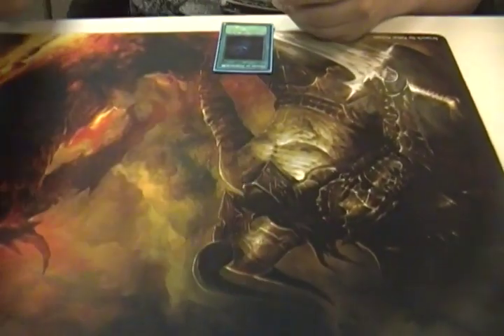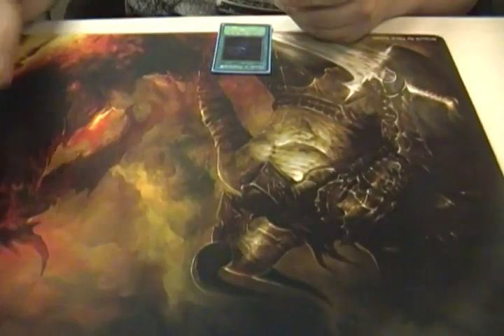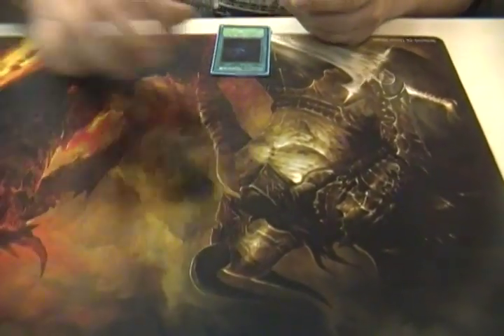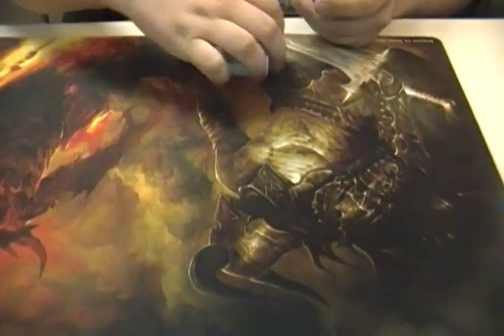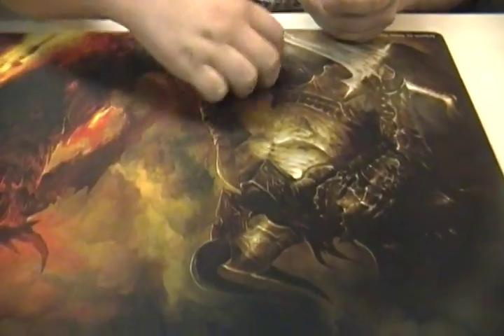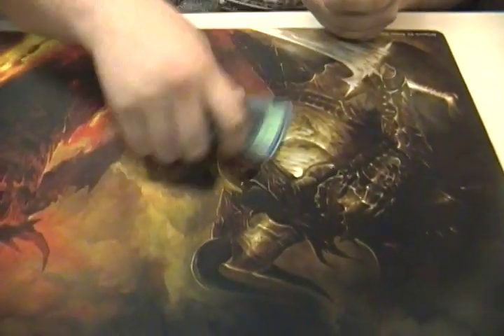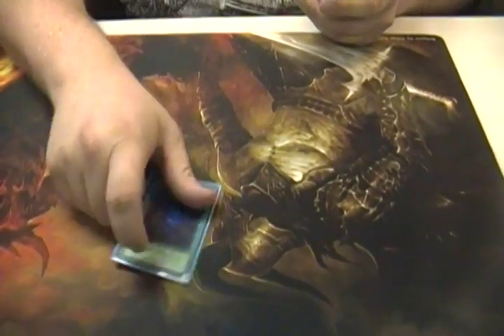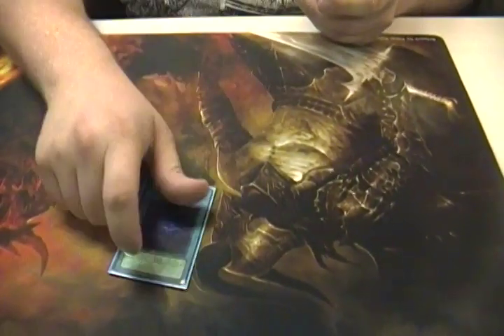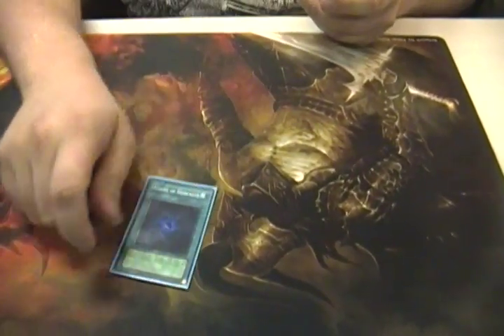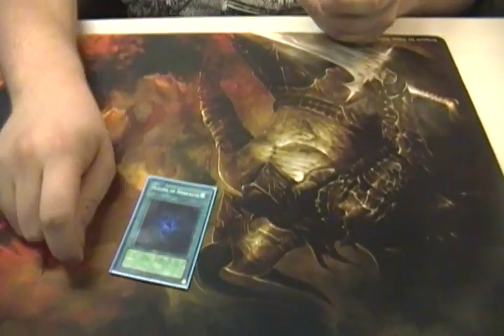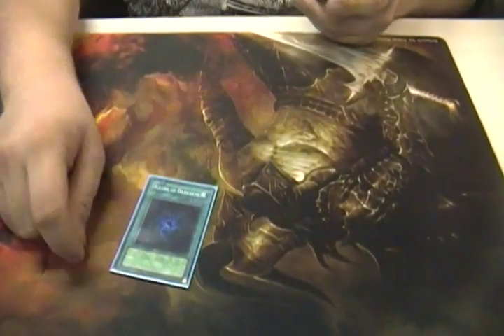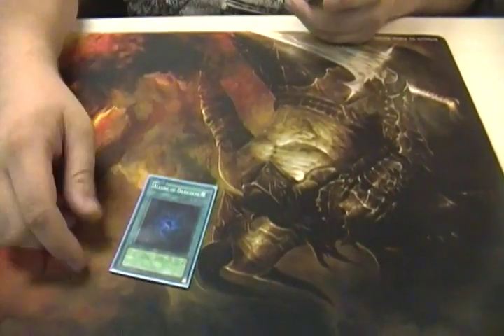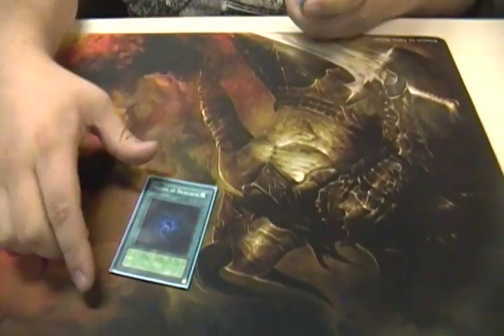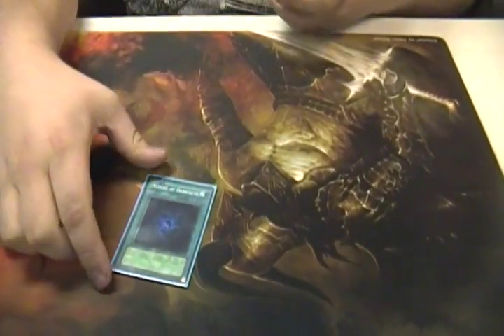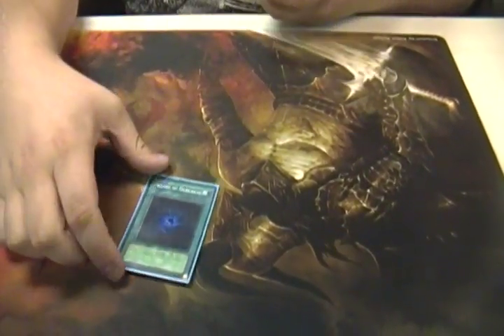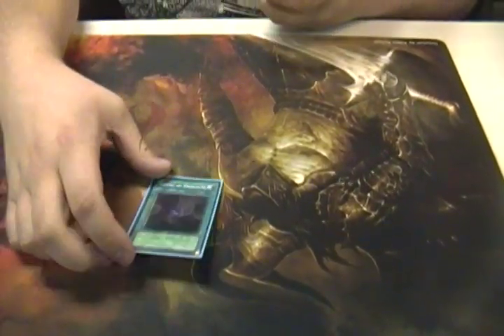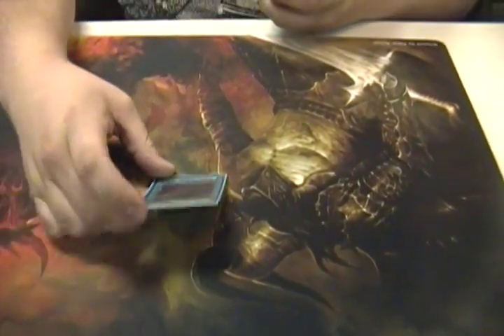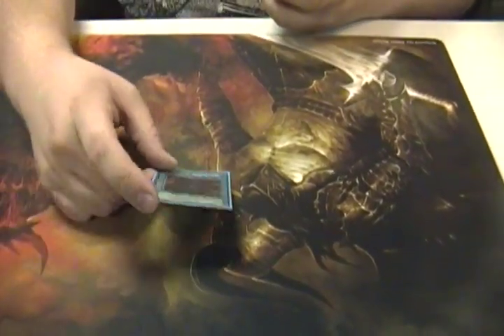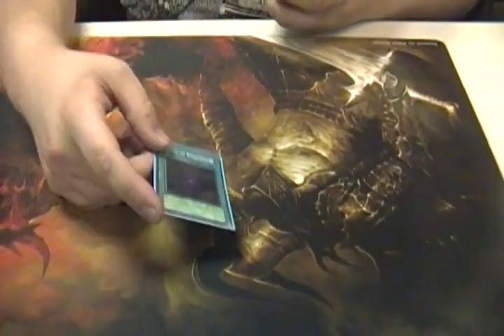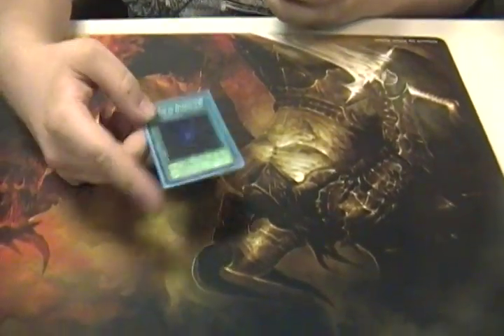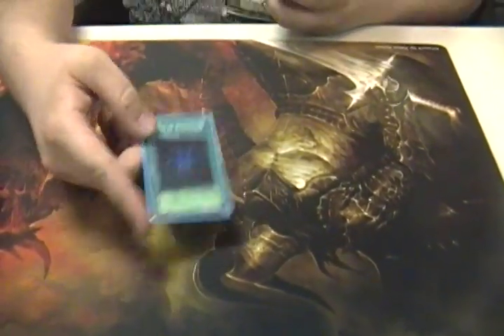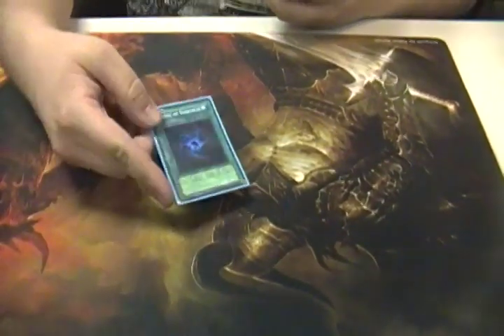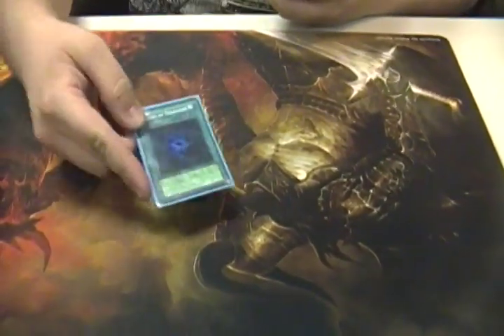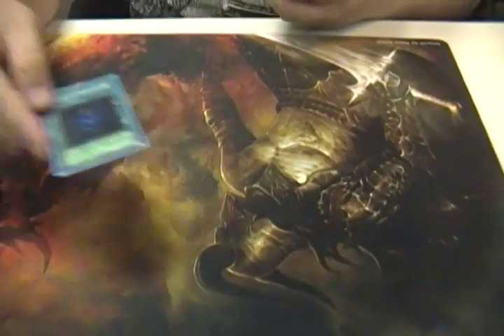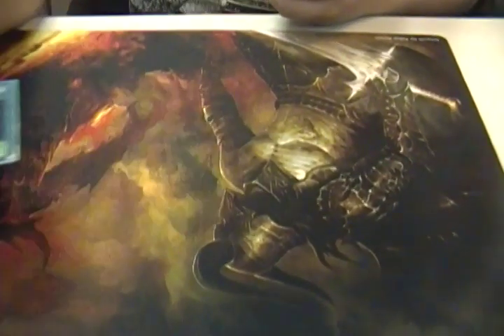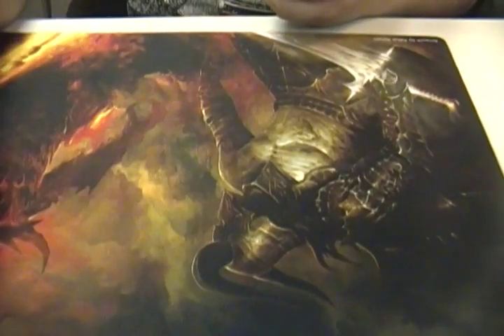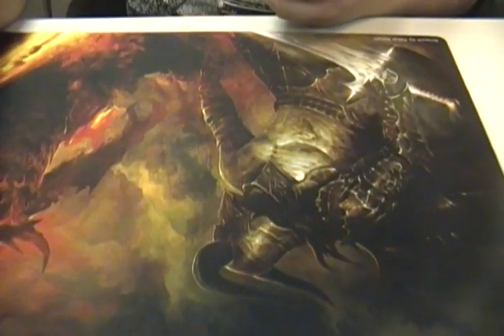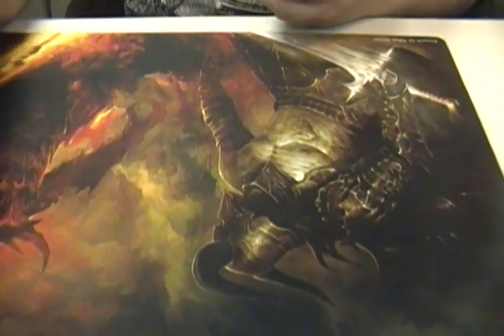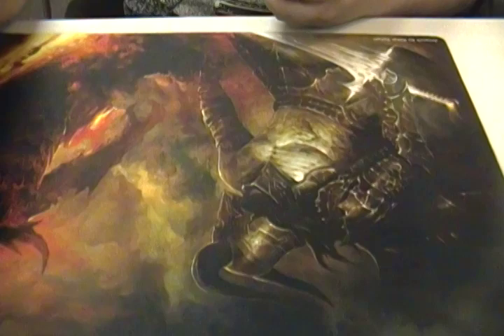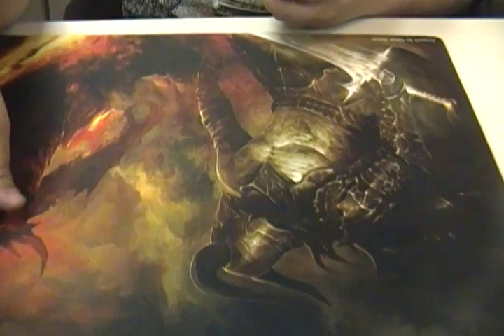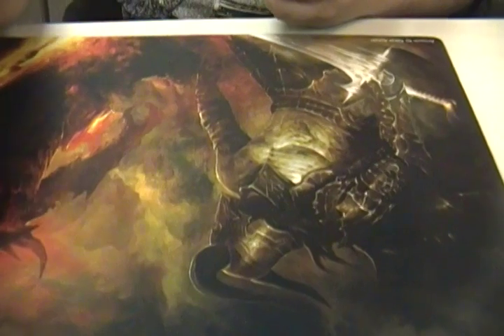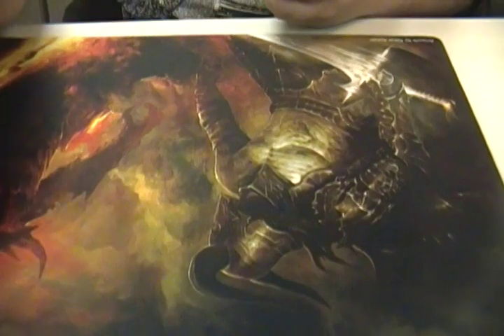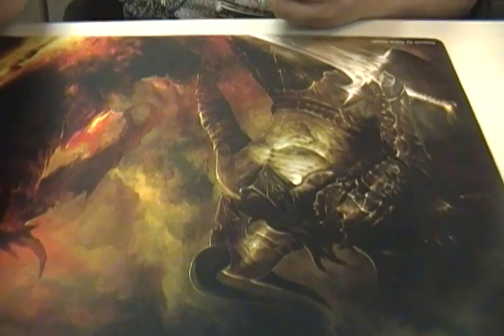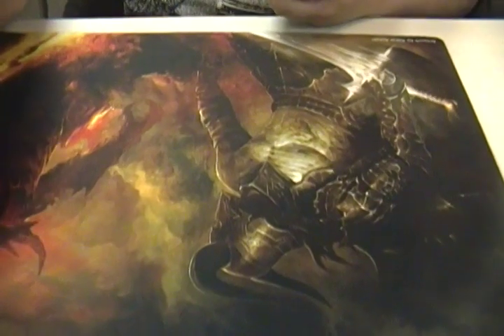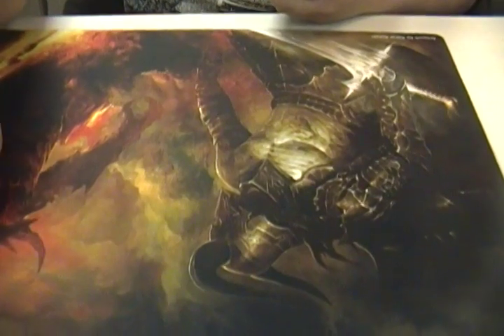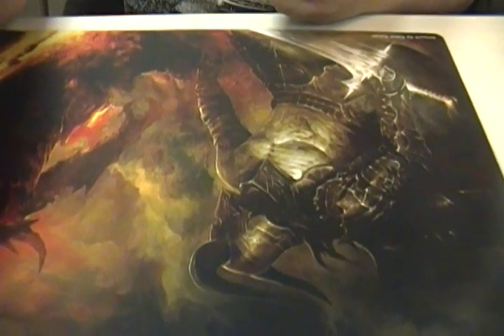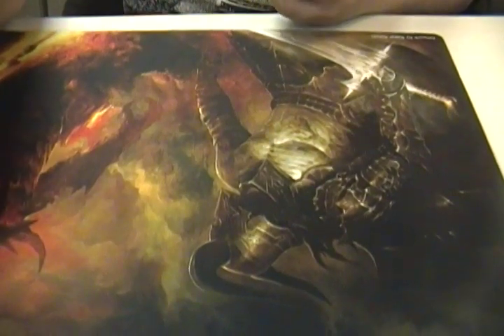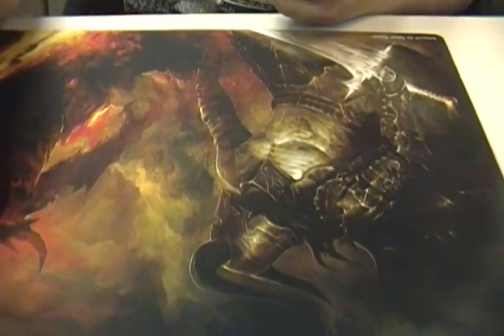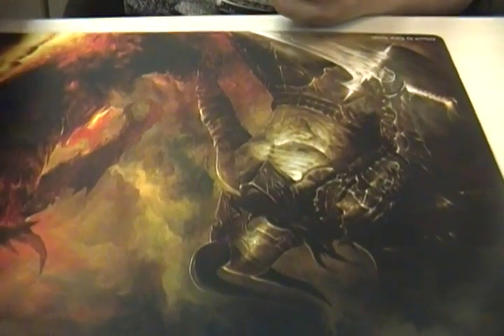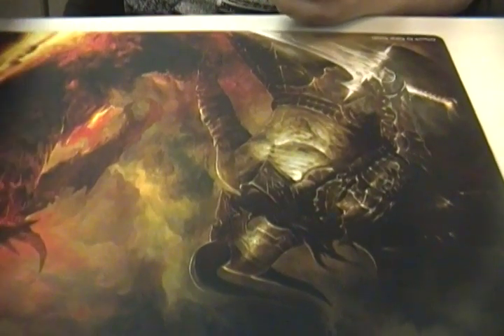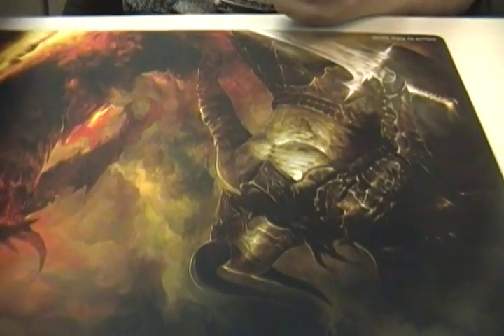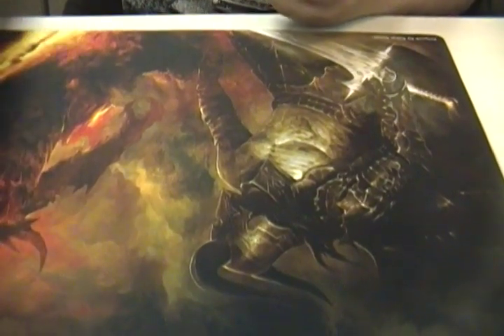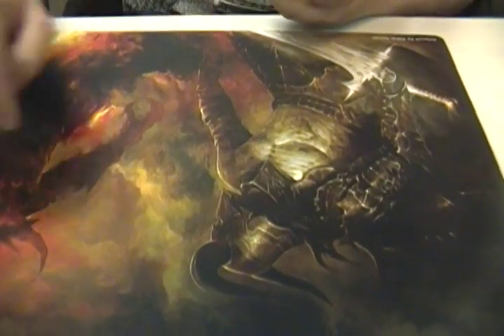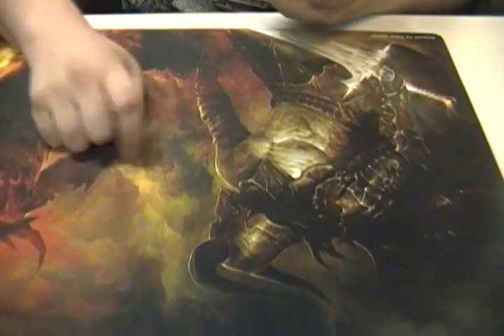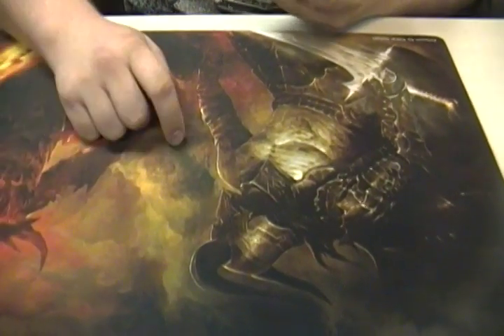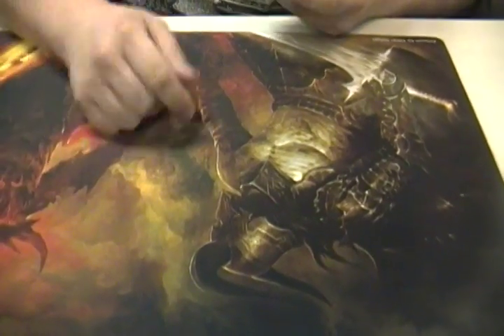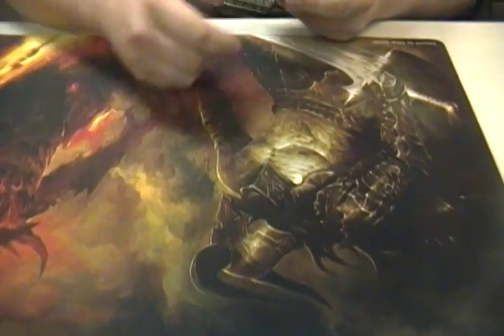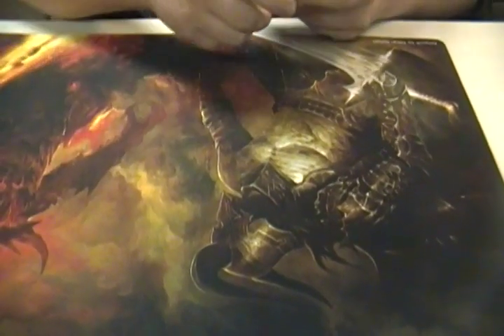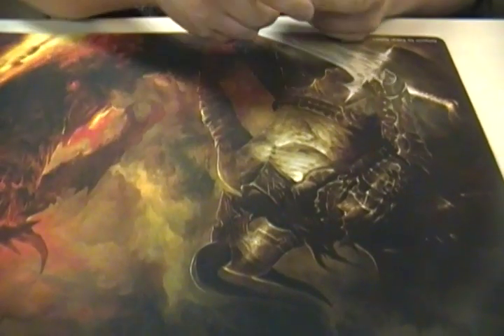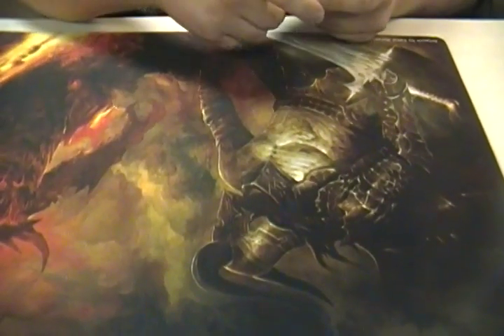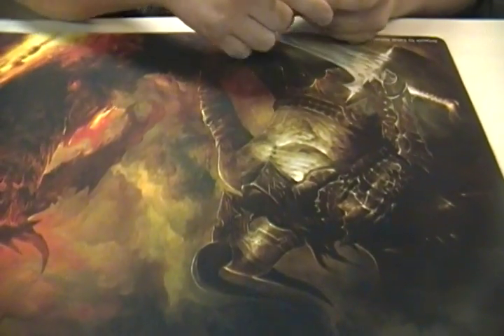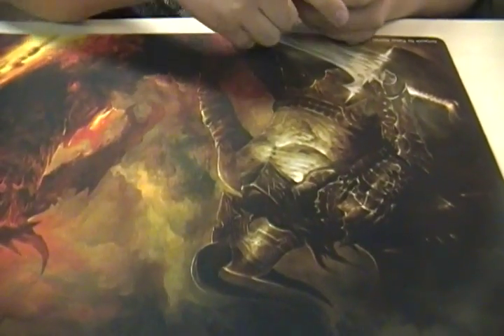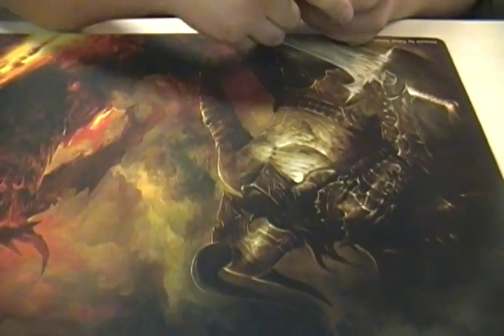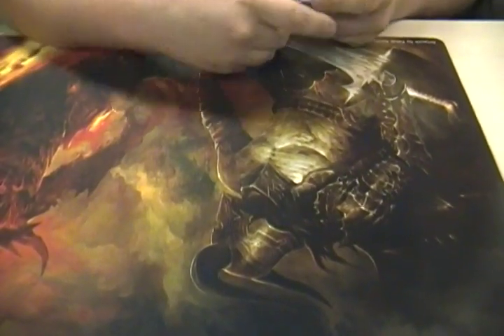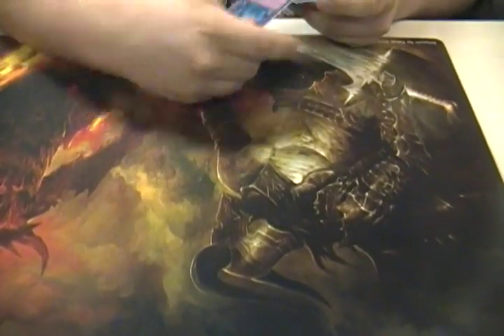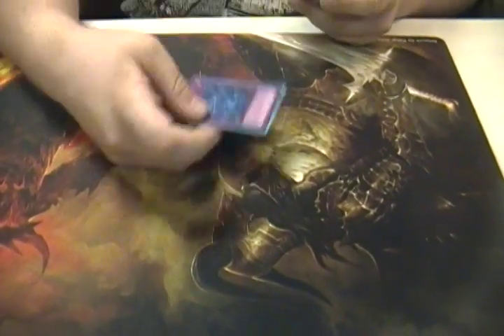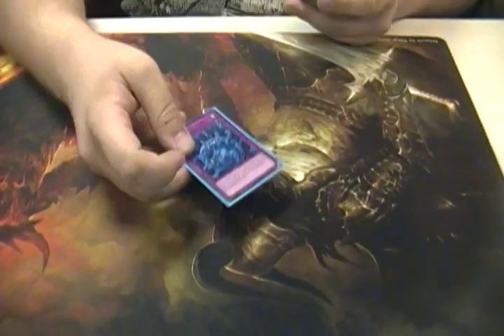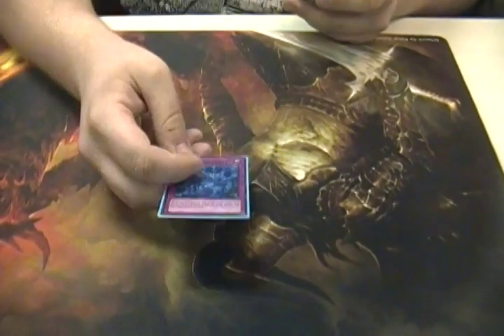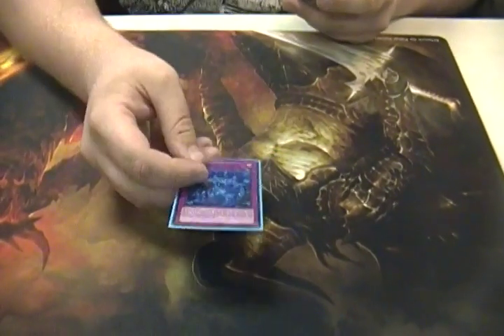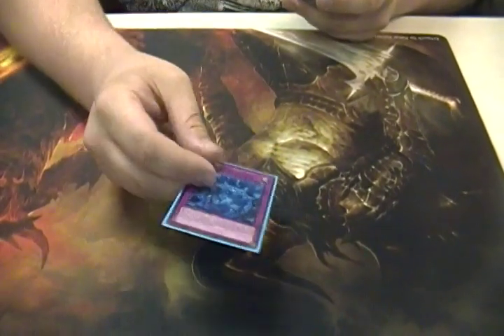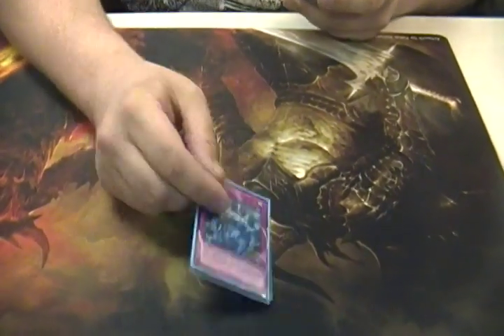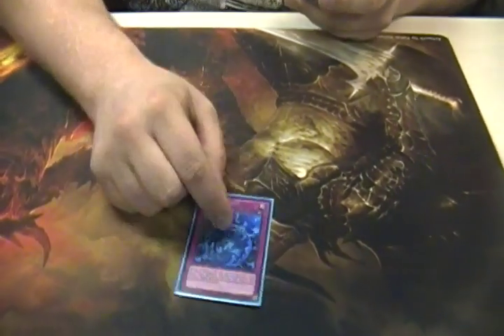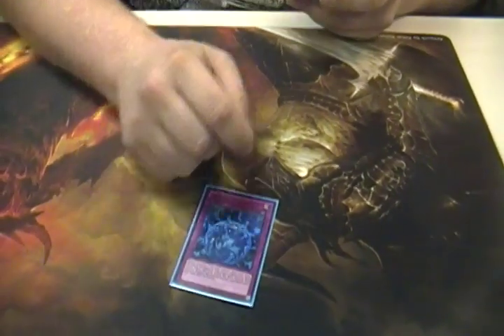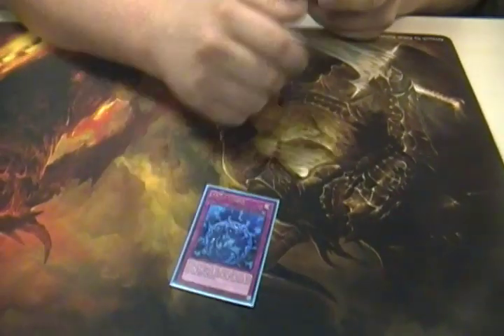And then the other one is Allure of Darkness, just for the Jed-X controller, because it's a useless card in hand. So you use that, get it gone. Pretty good. On to the traps.